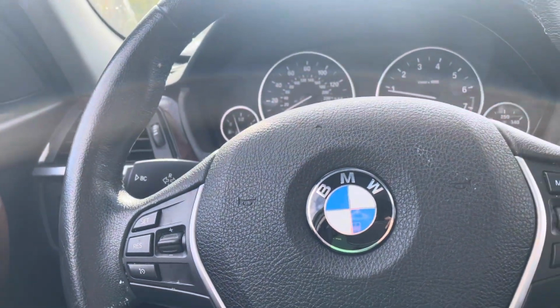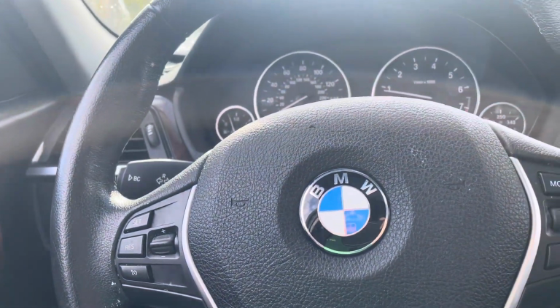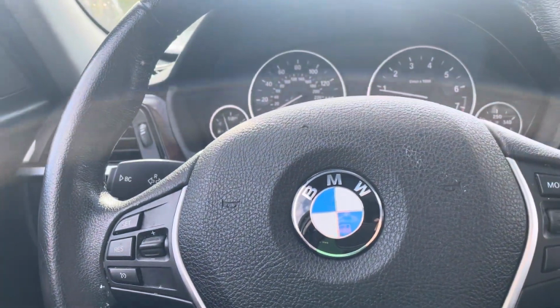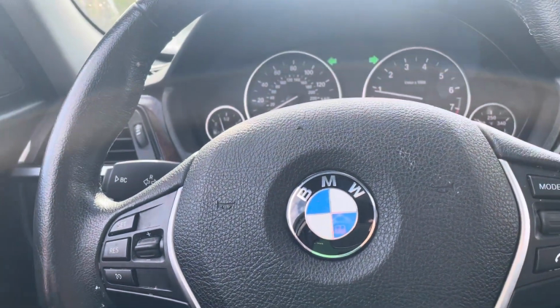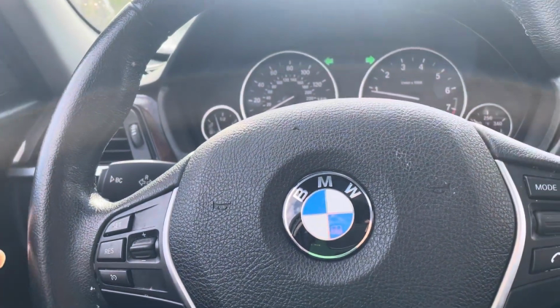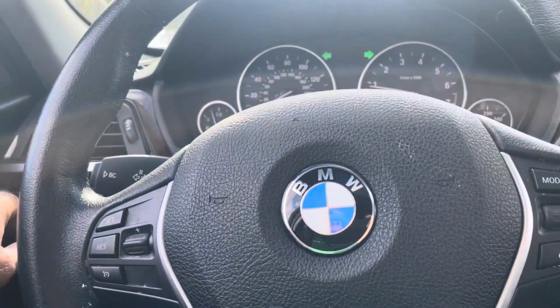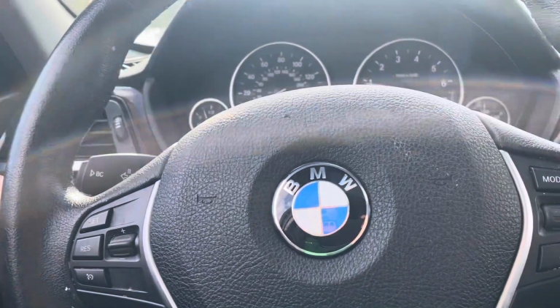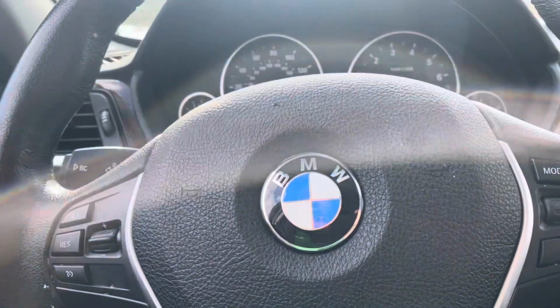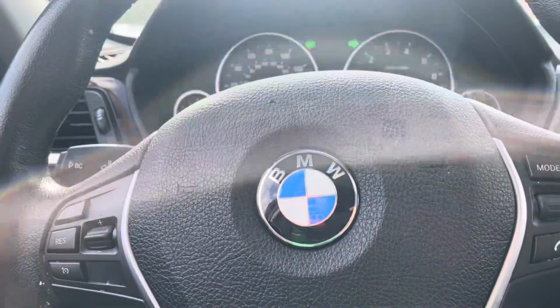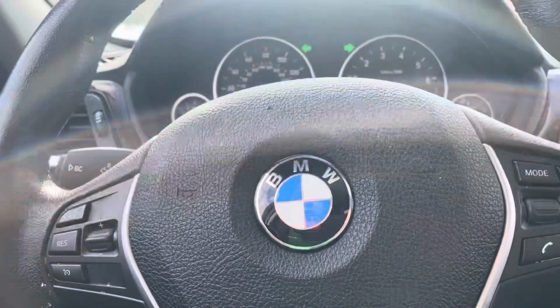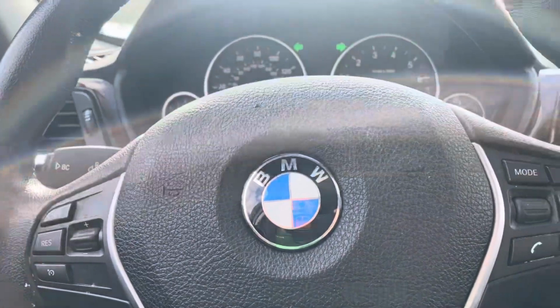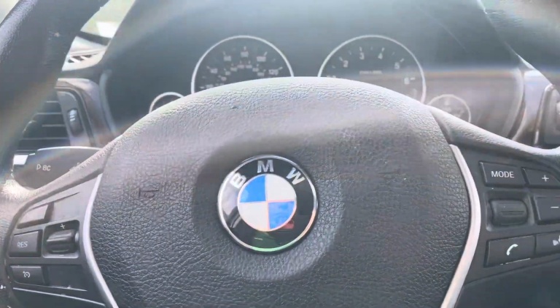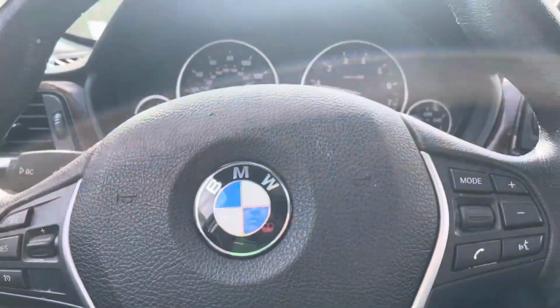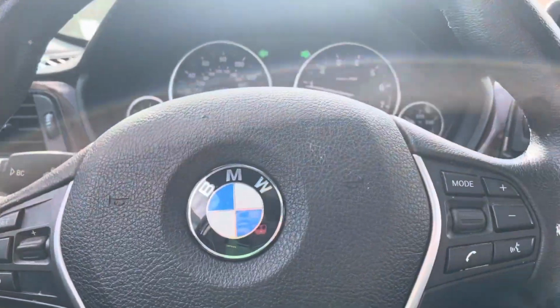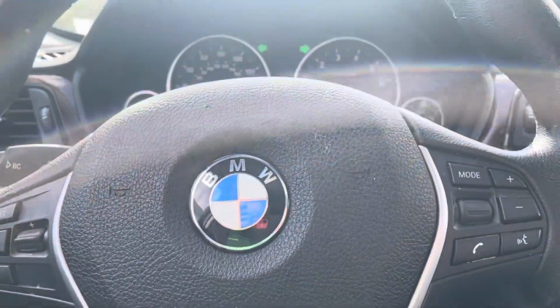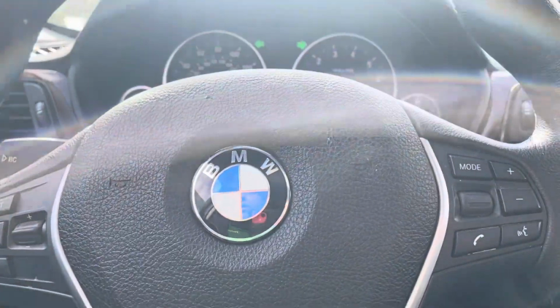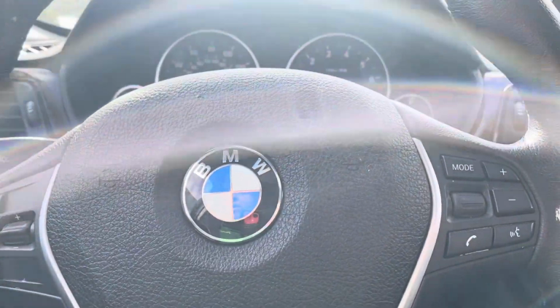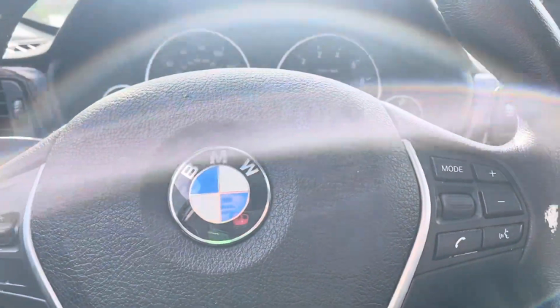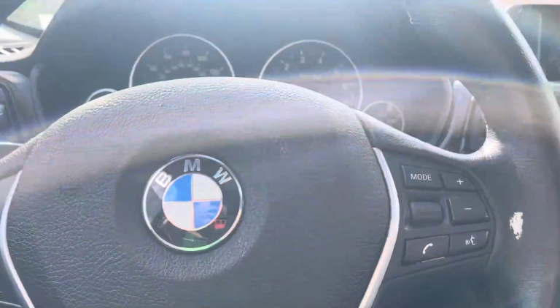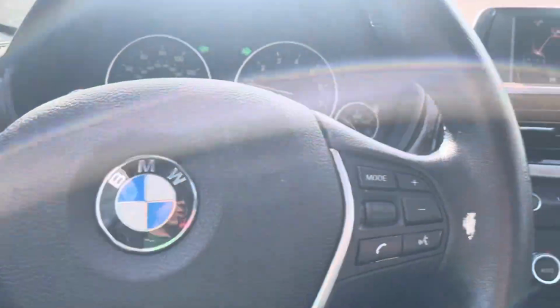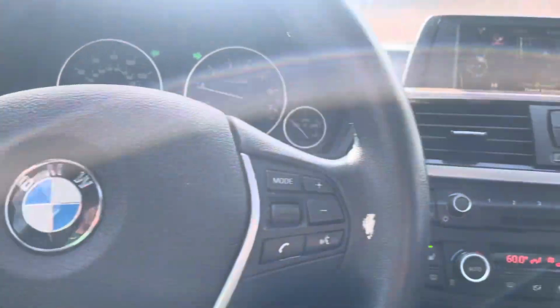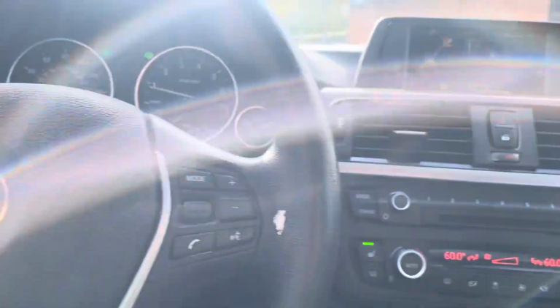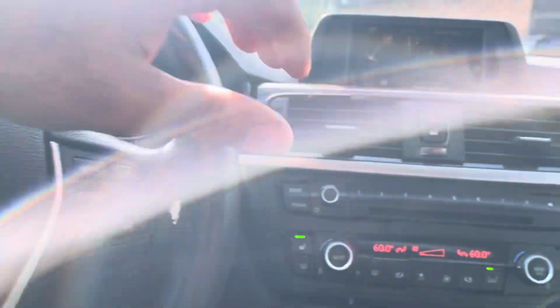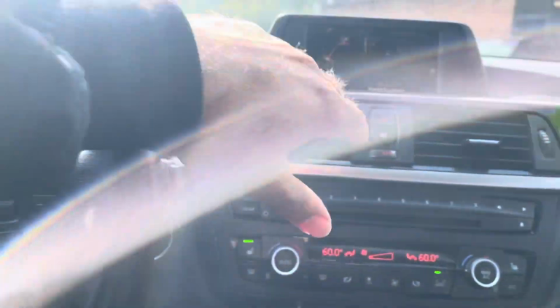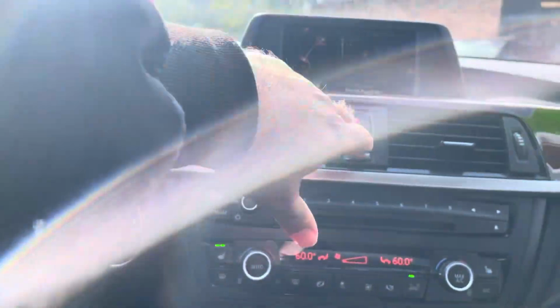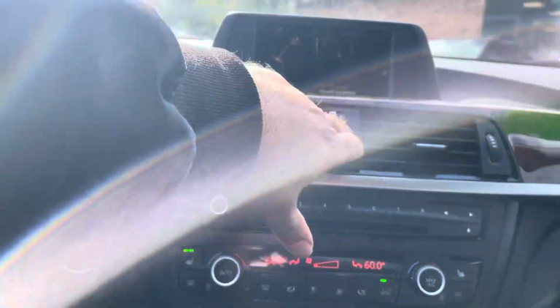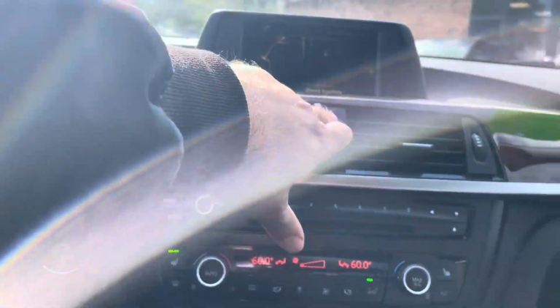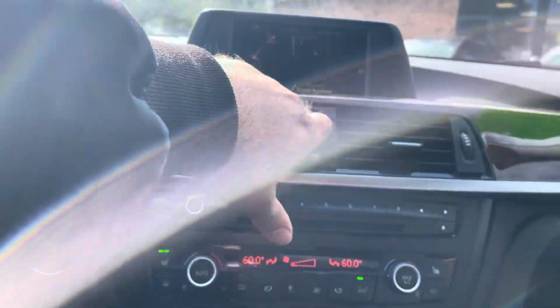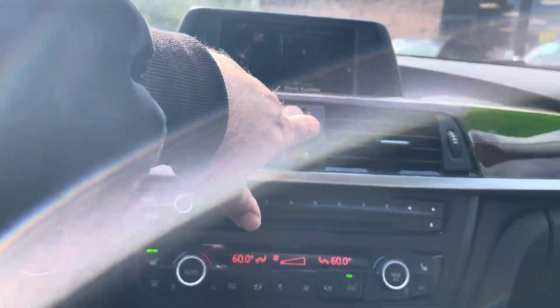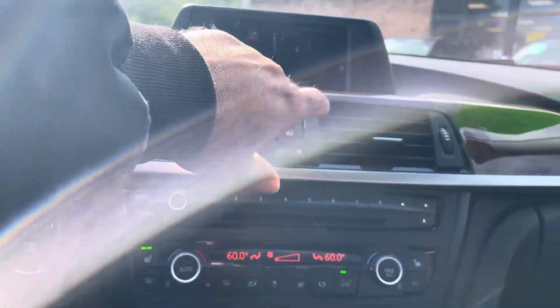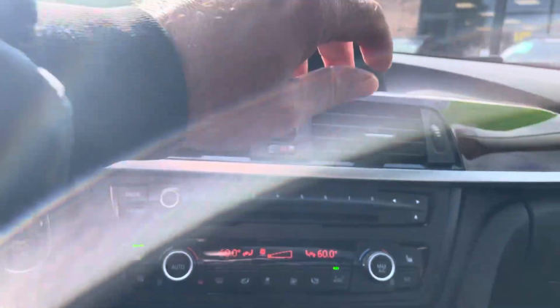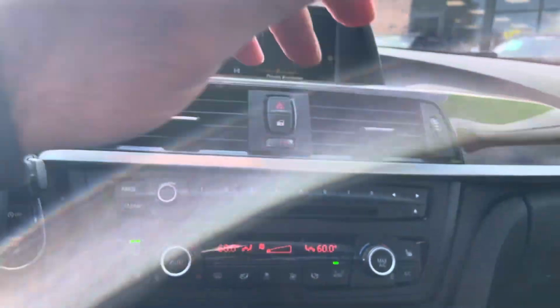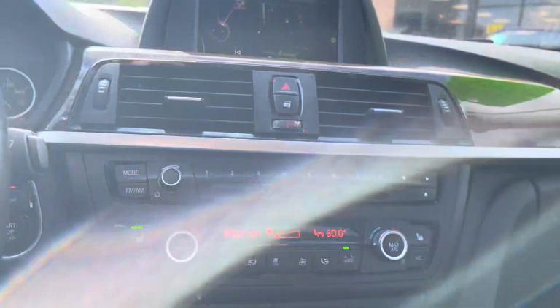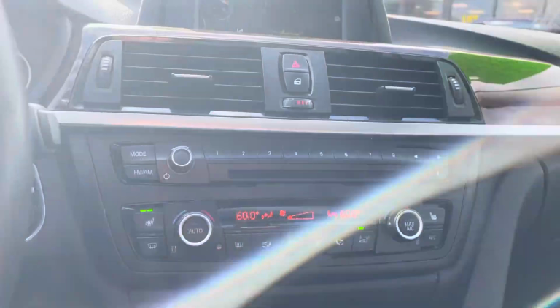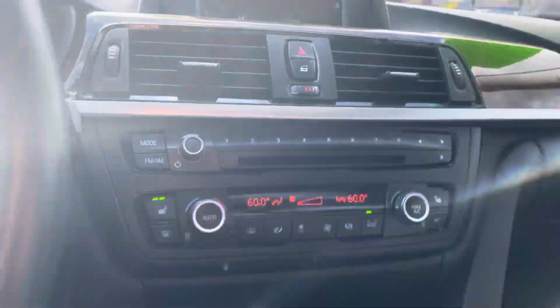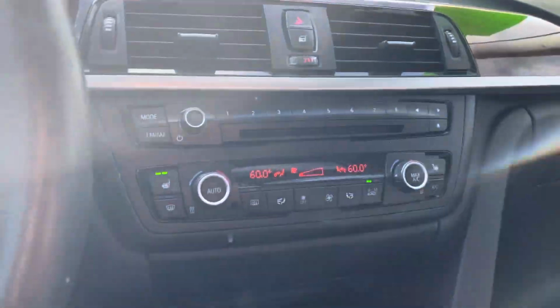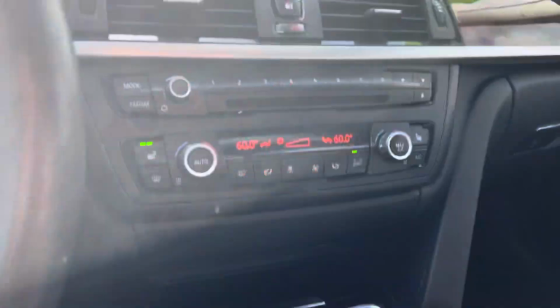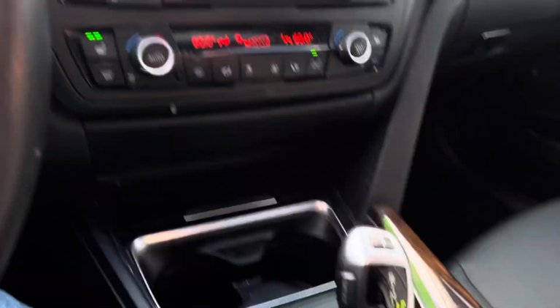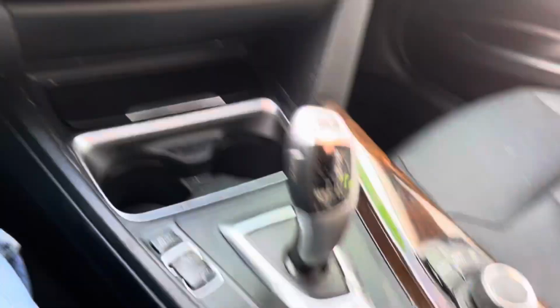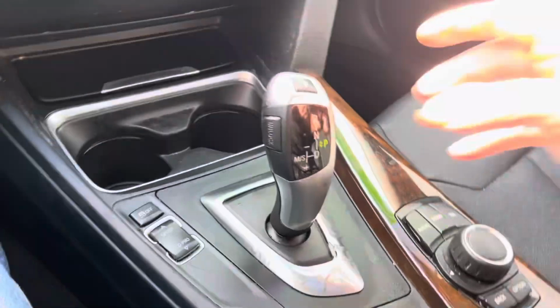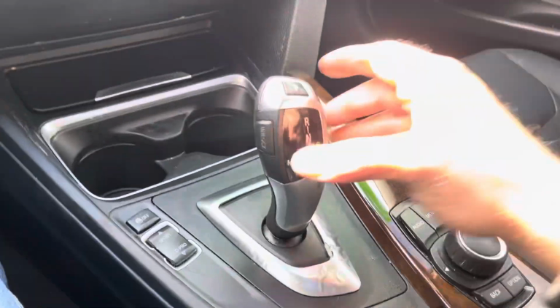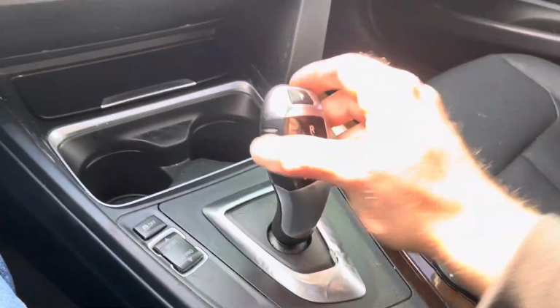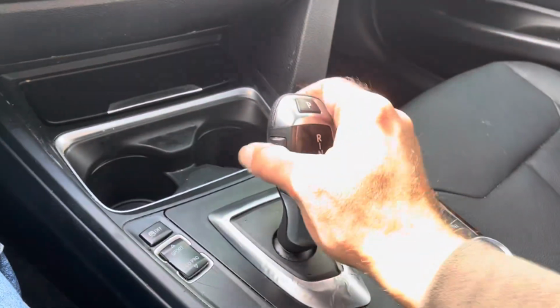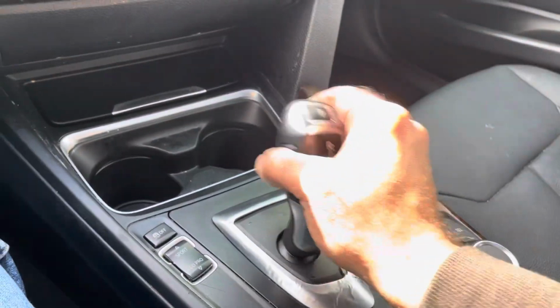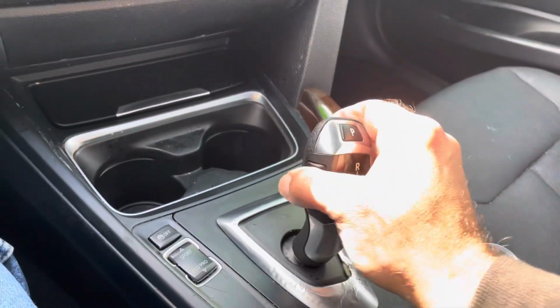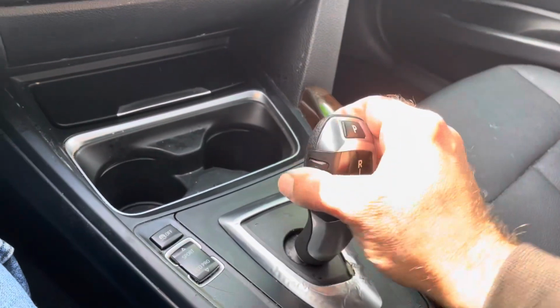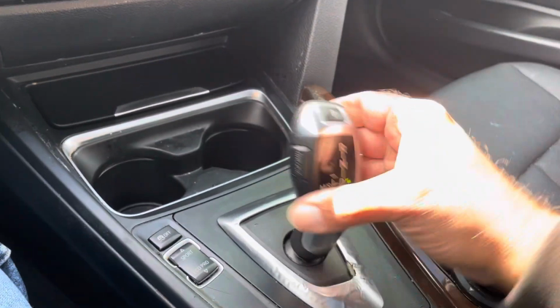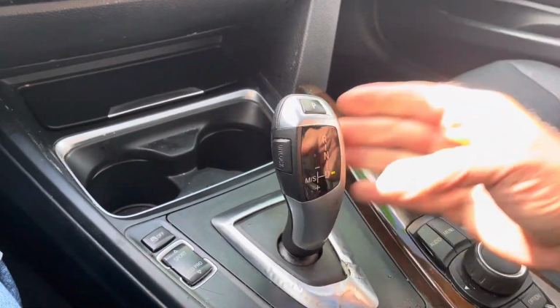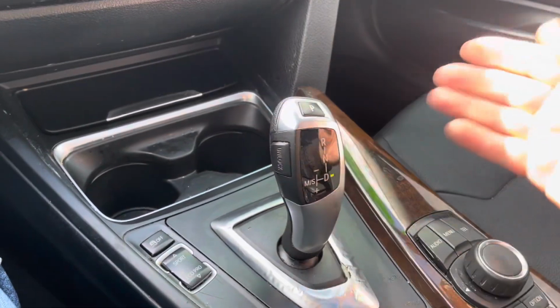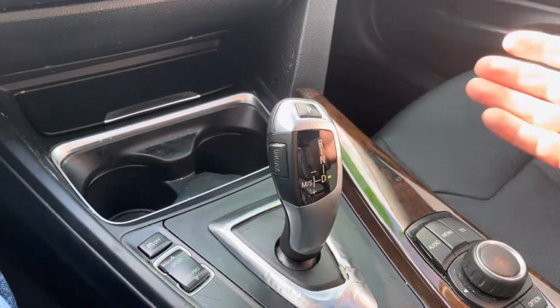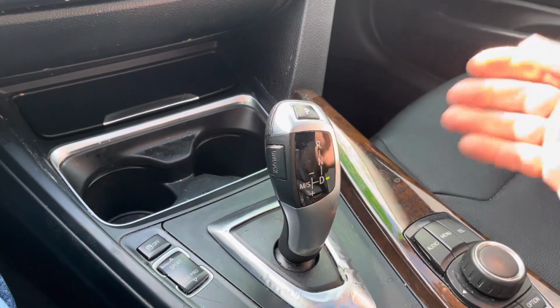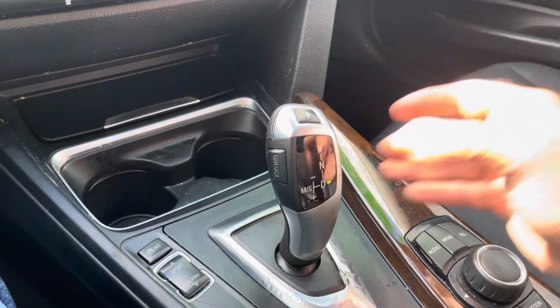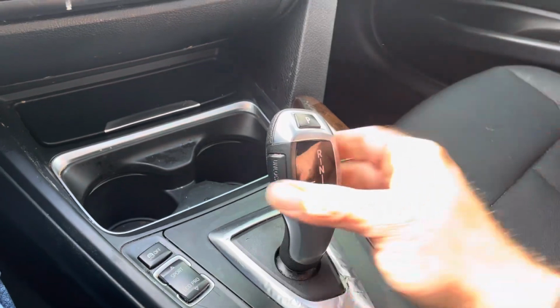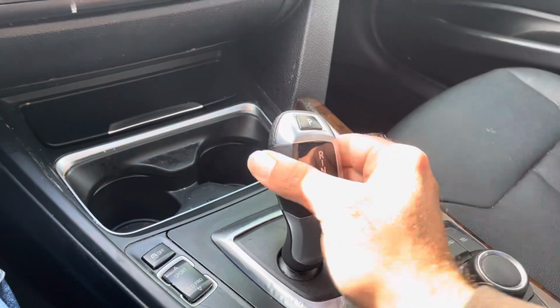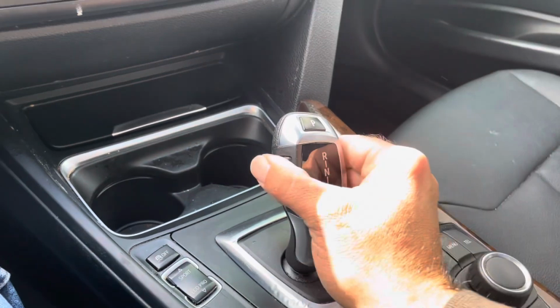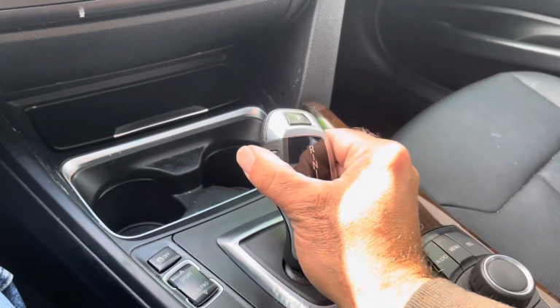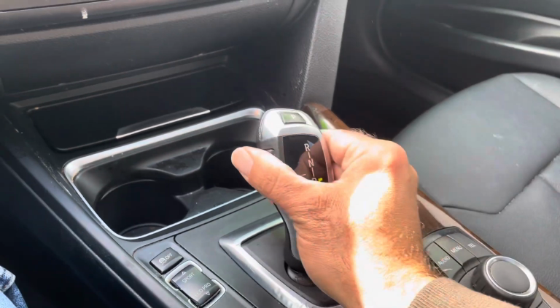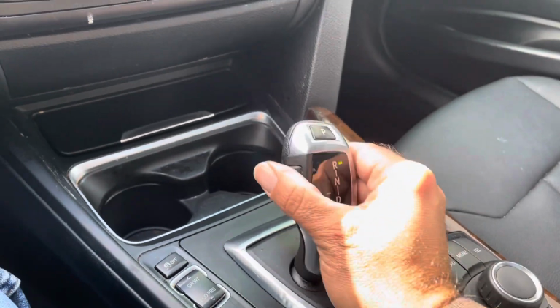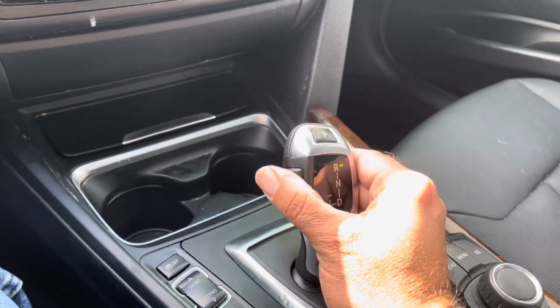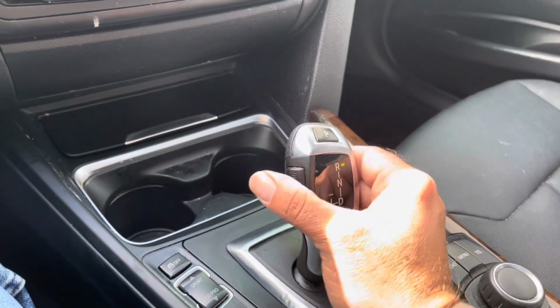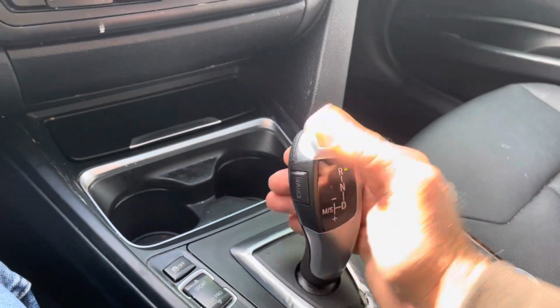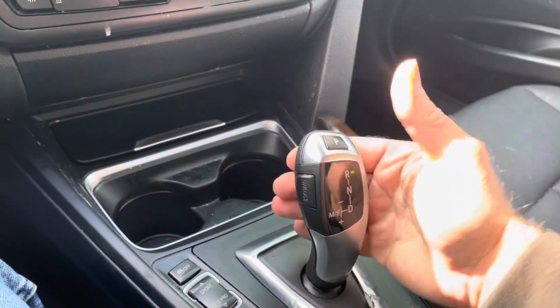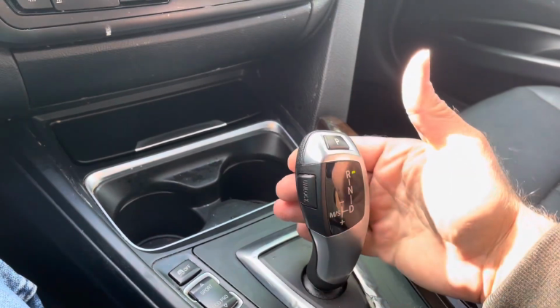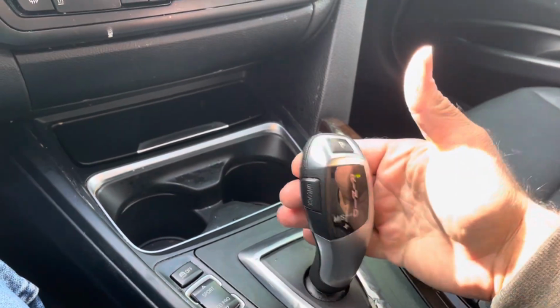The AC and the heat both work. The transmission goes from gear to gear without any delays.